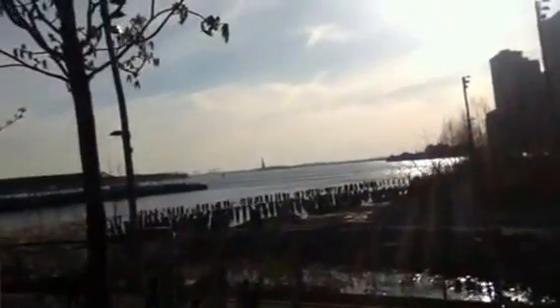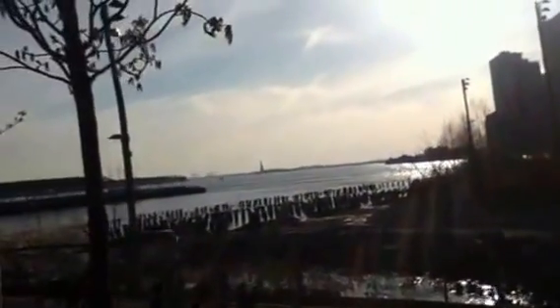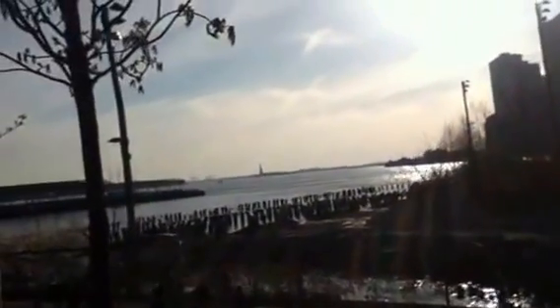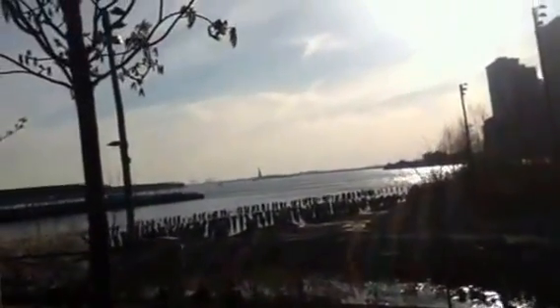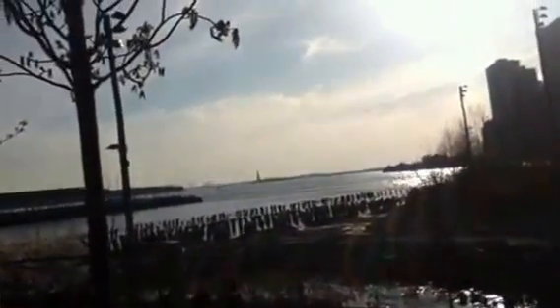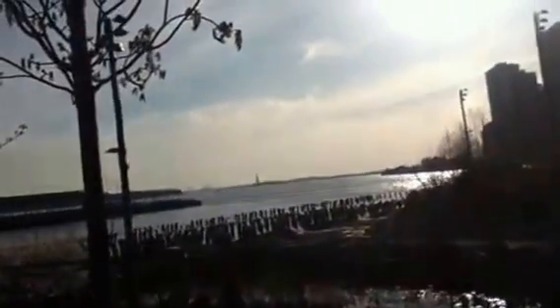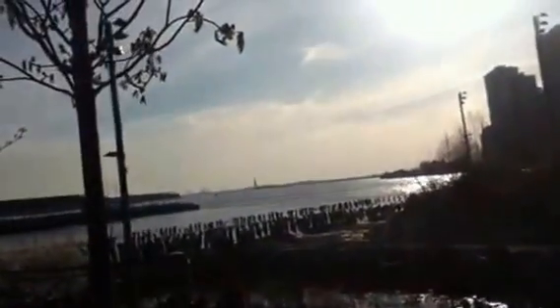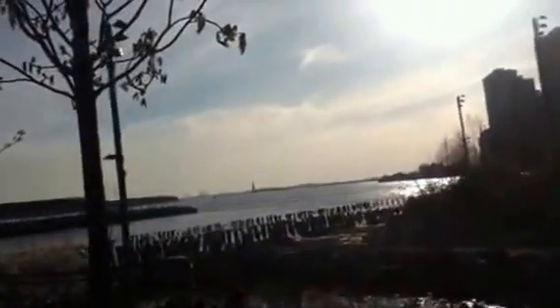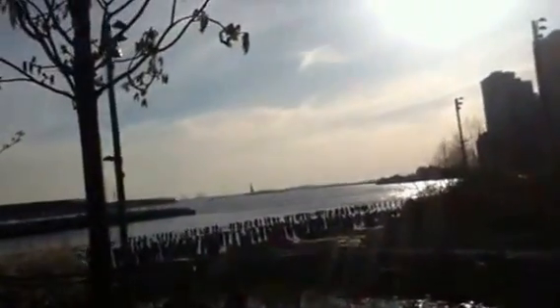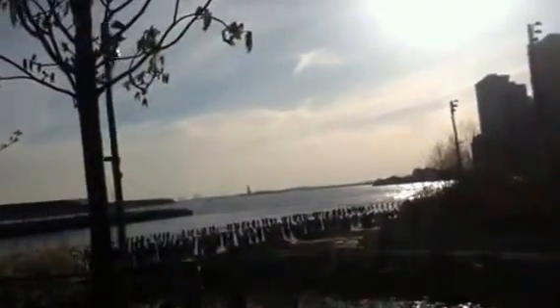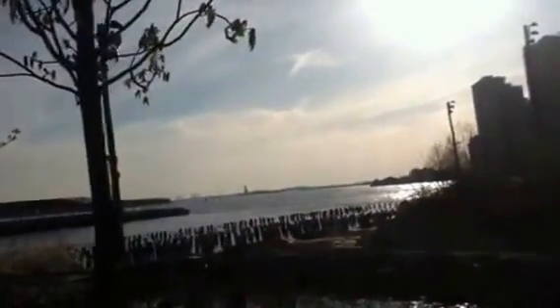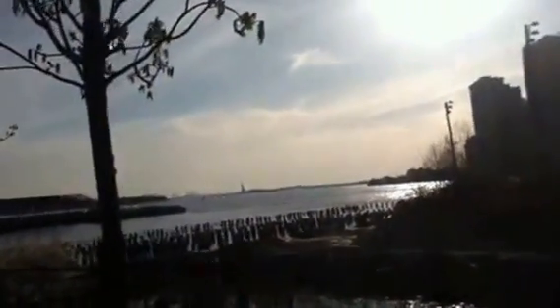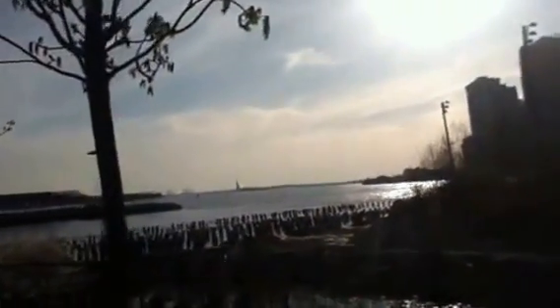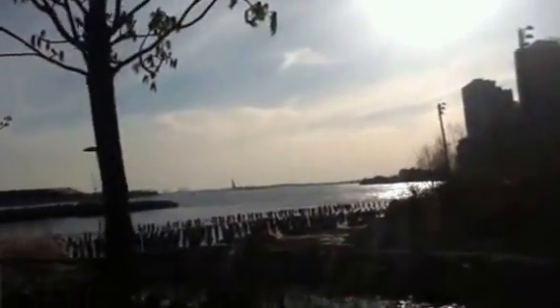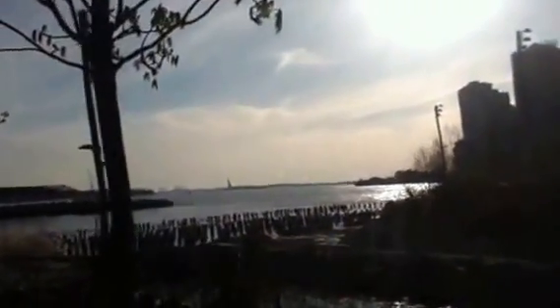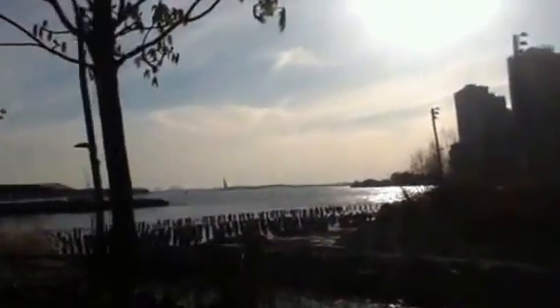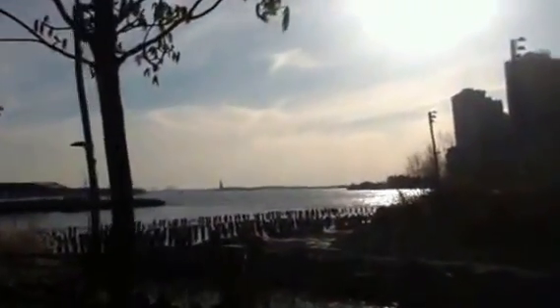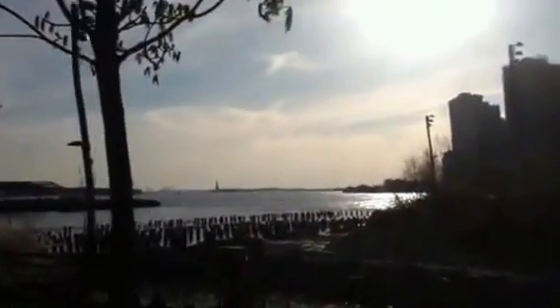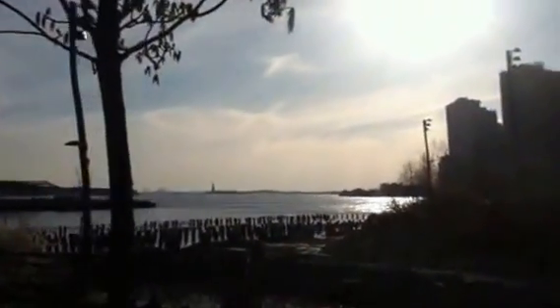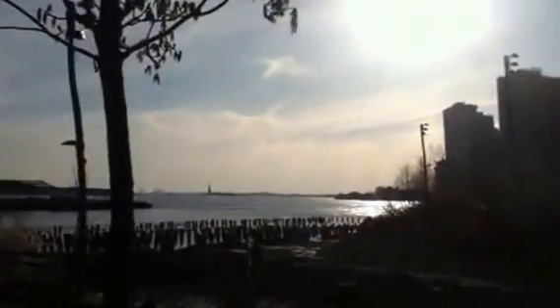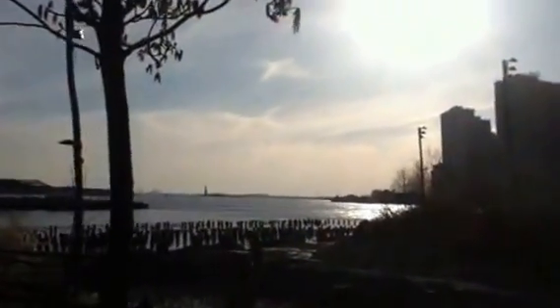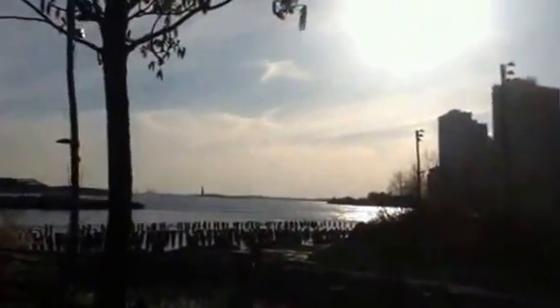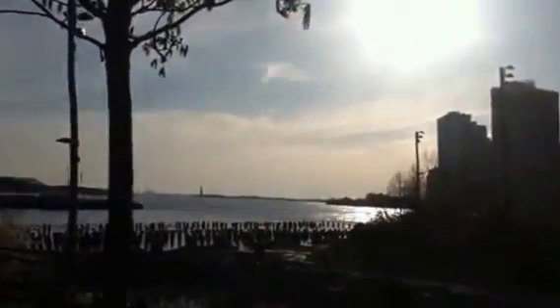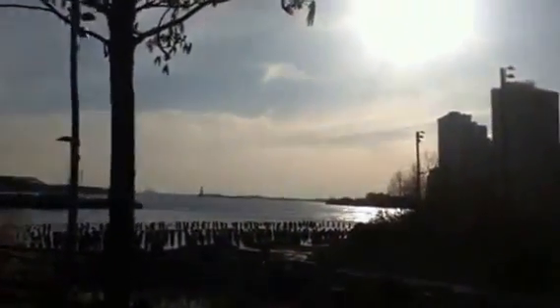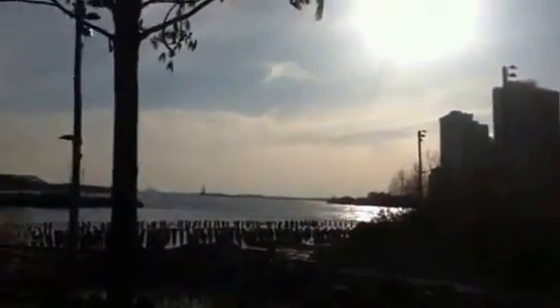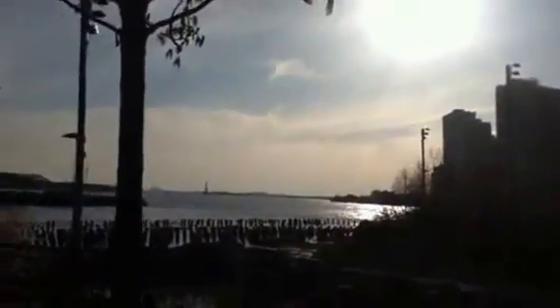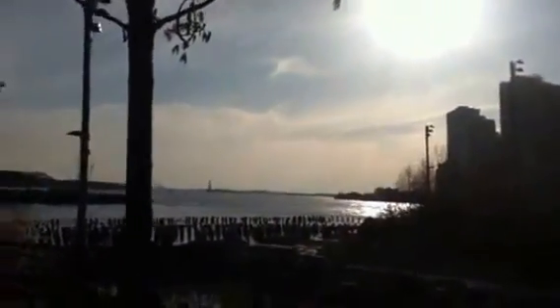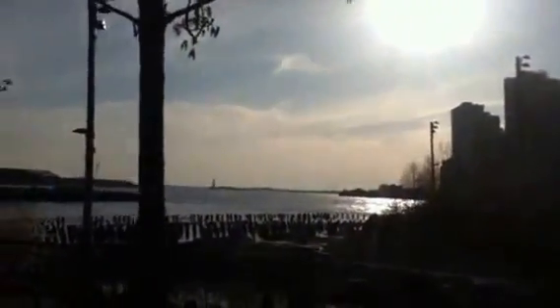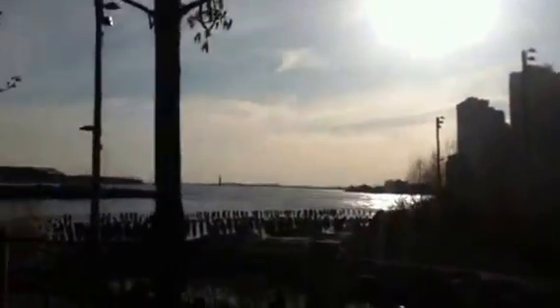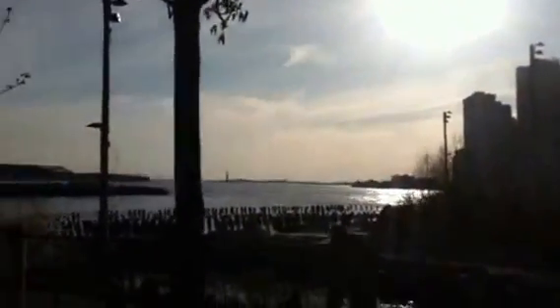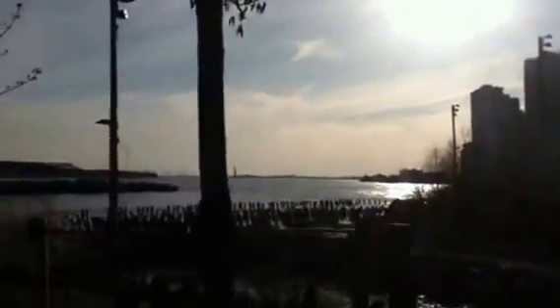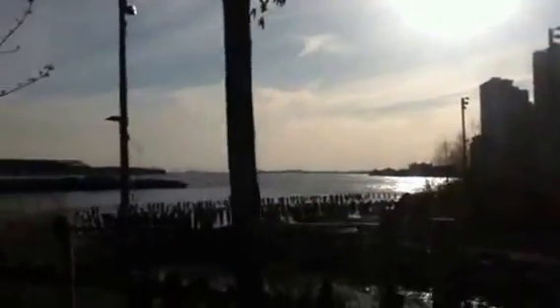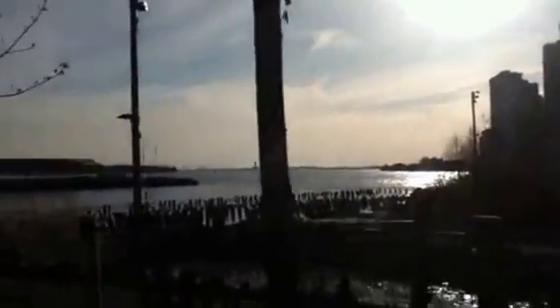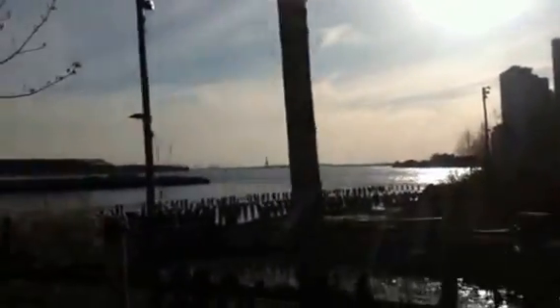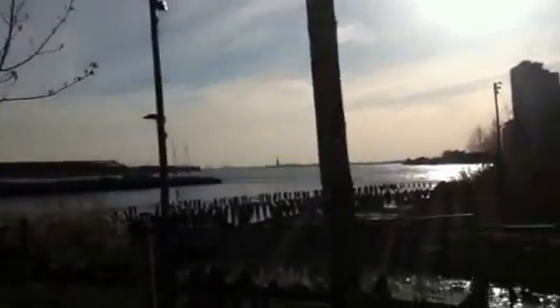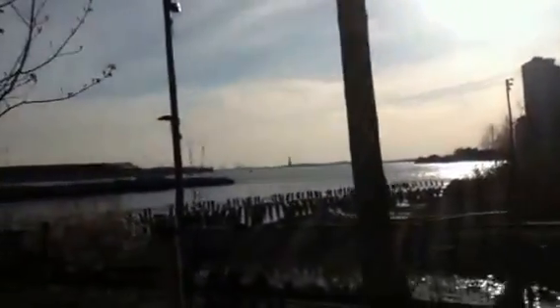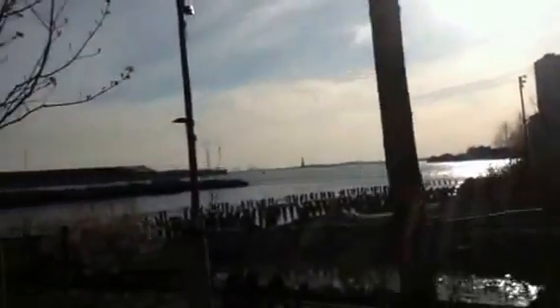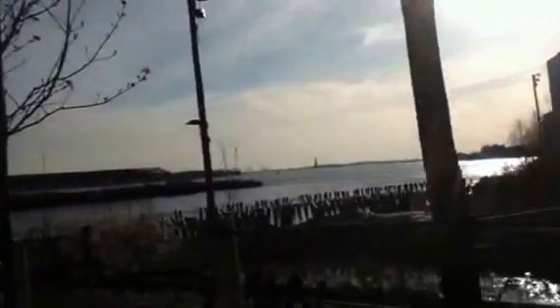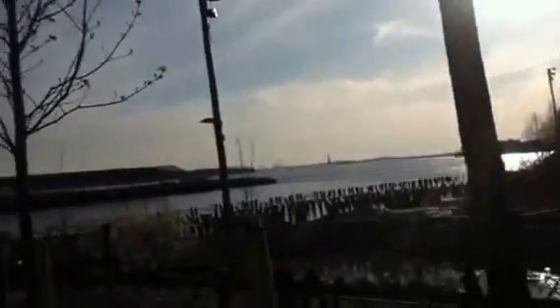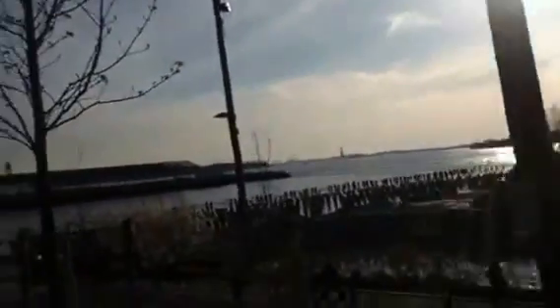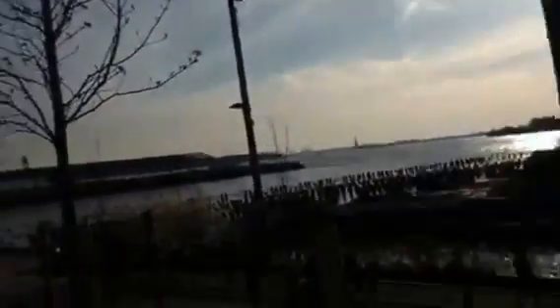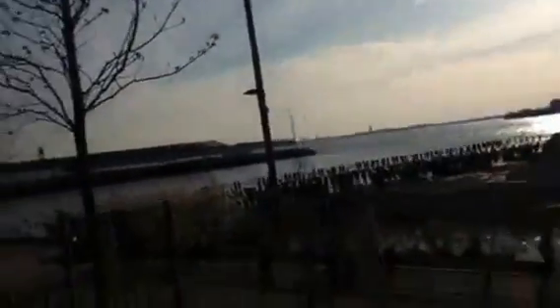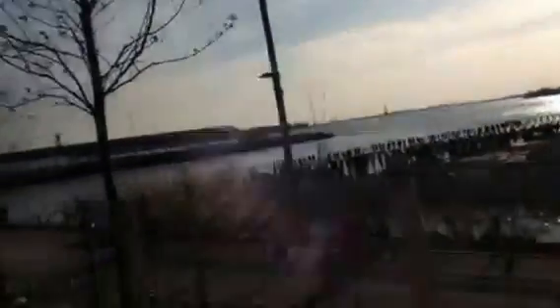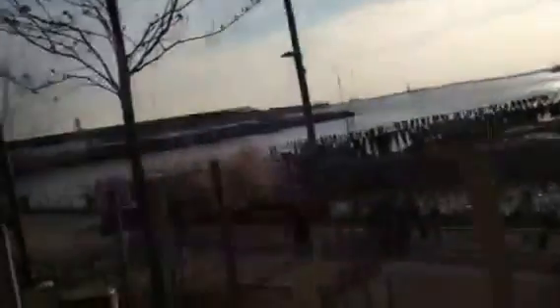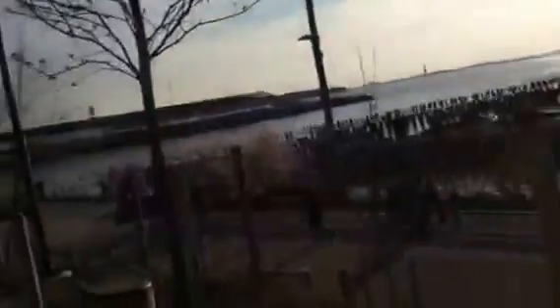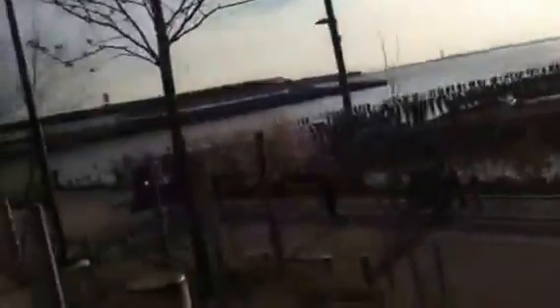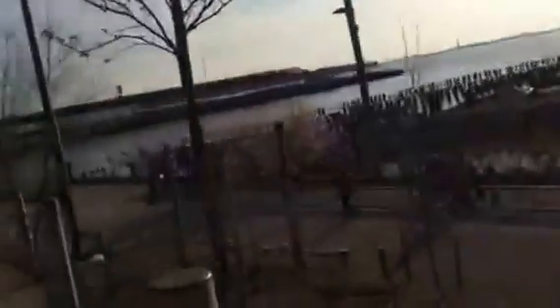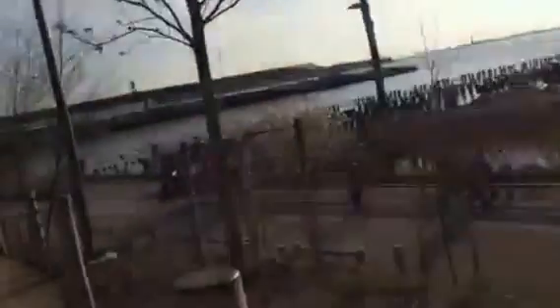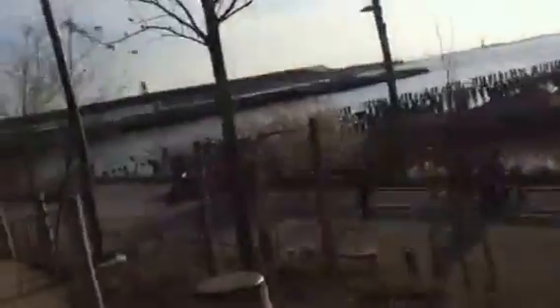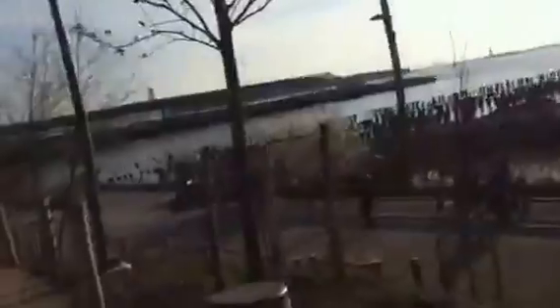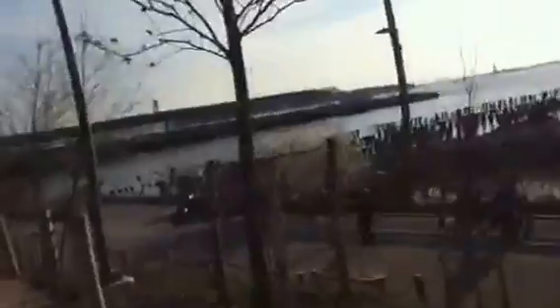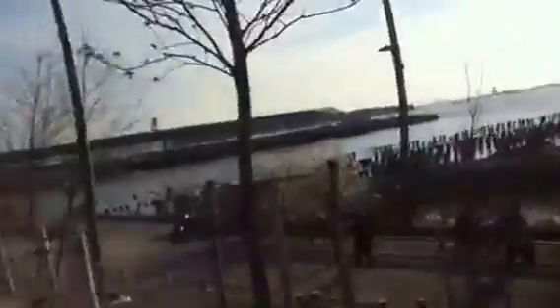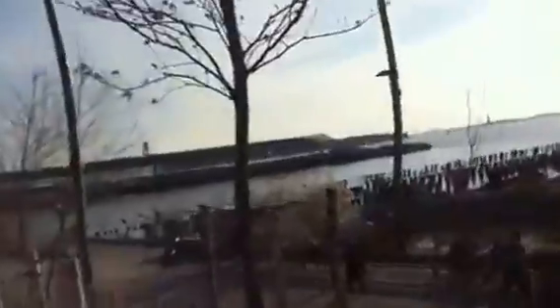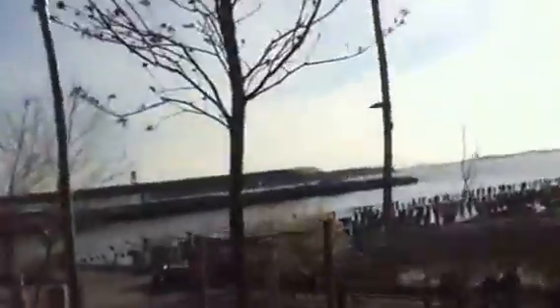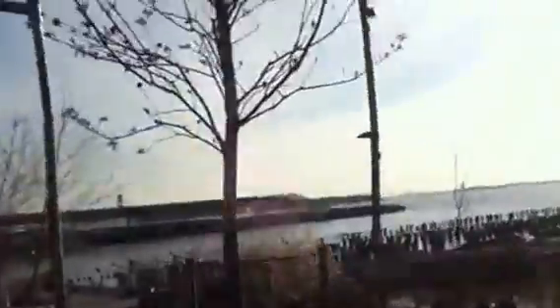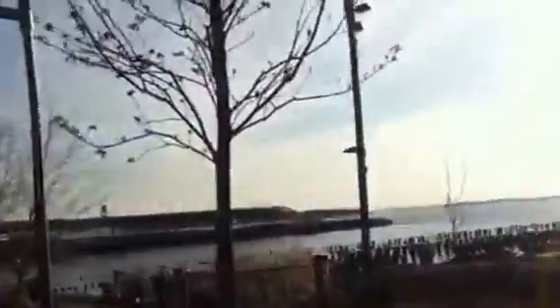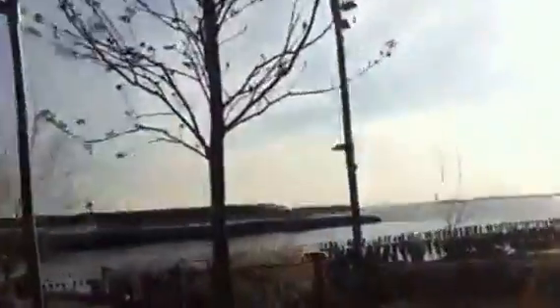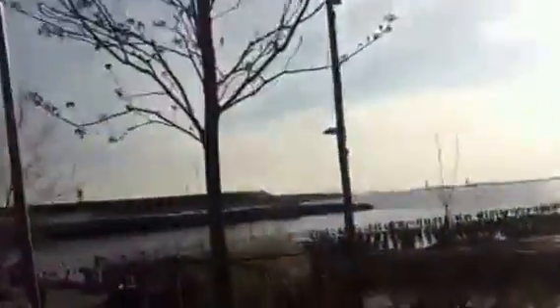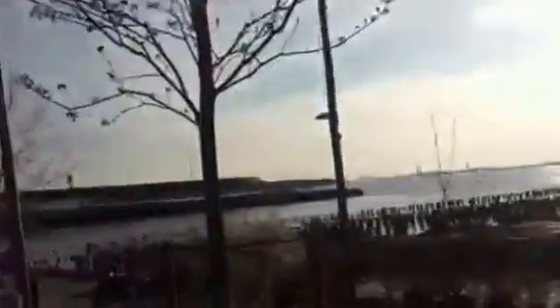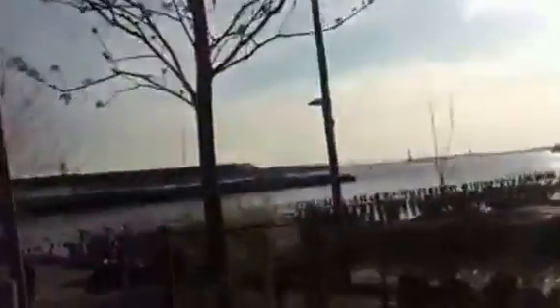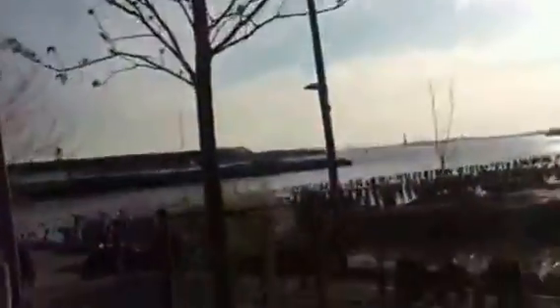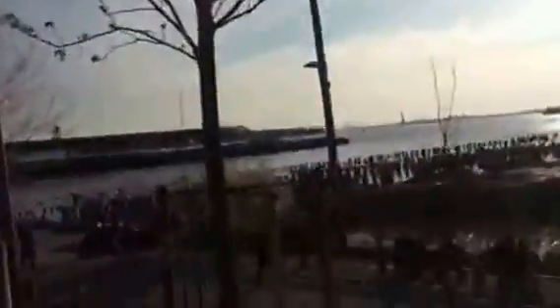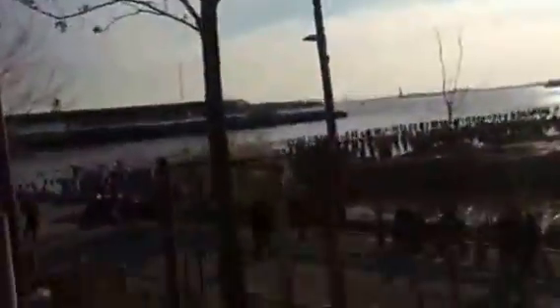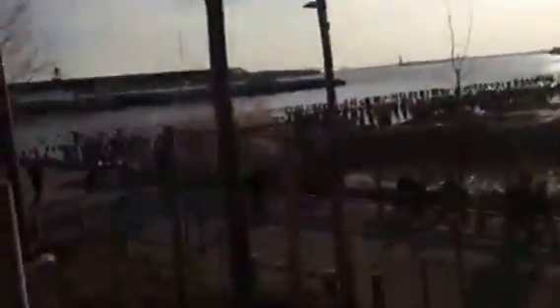Staten Island is all the way out there. Statue of Liberty. Ellis Island. Governors Island.